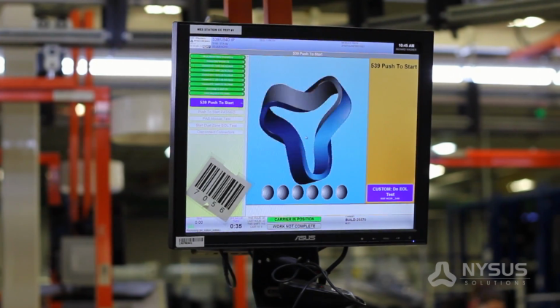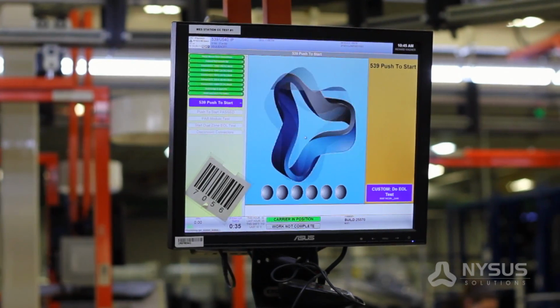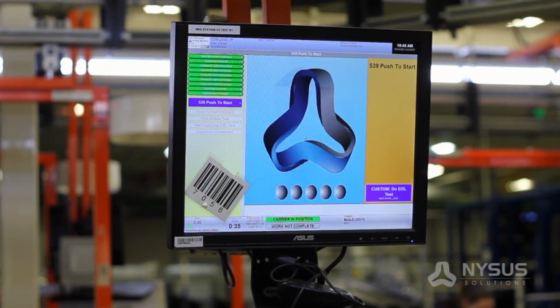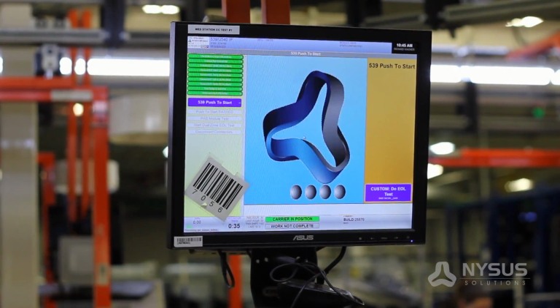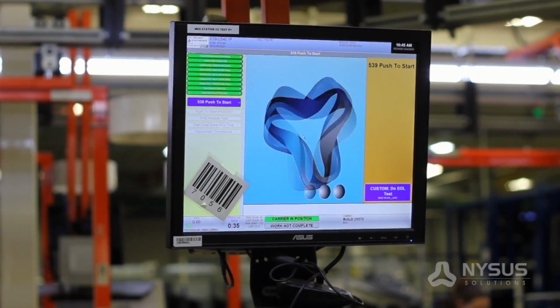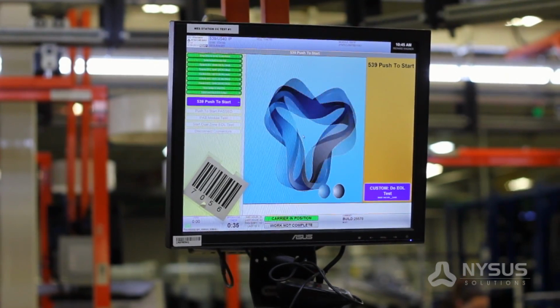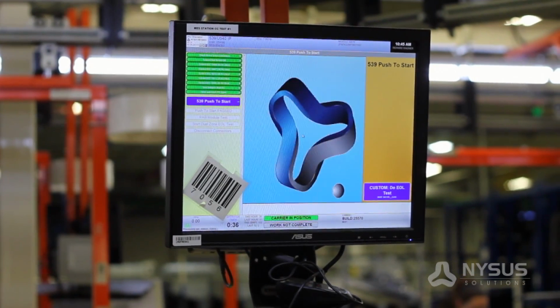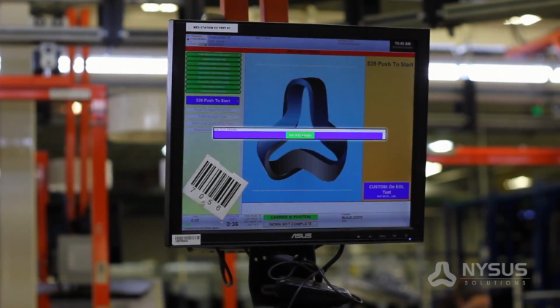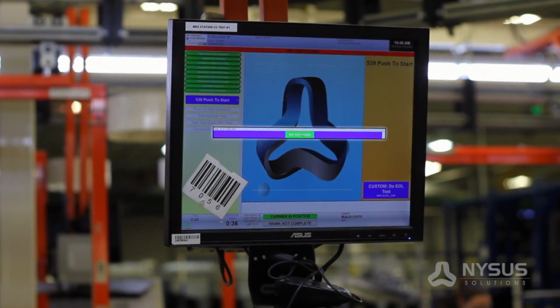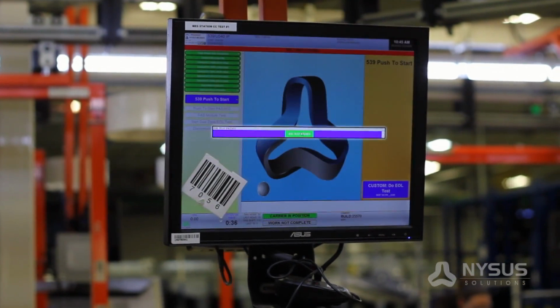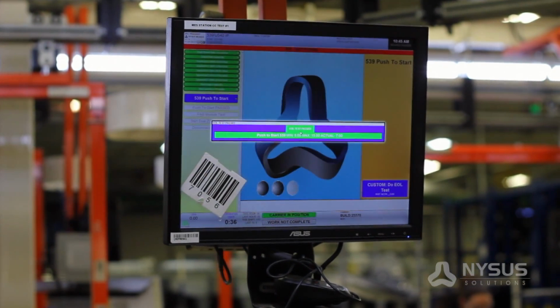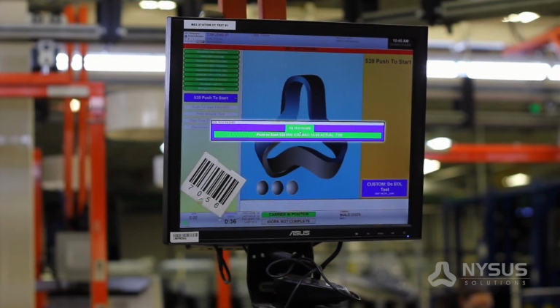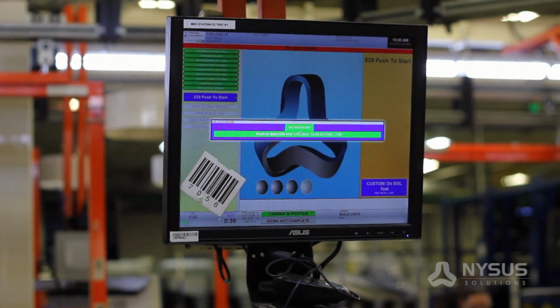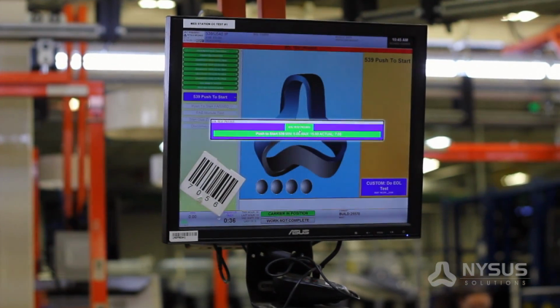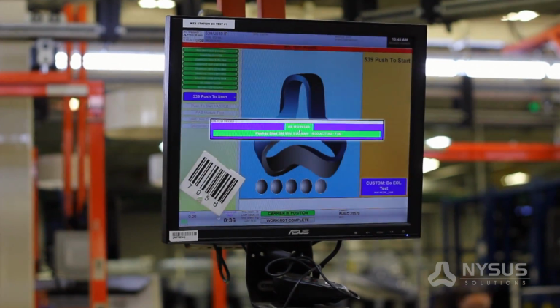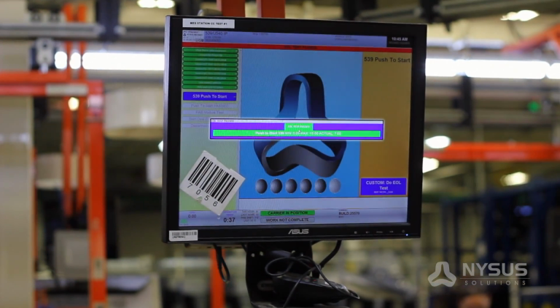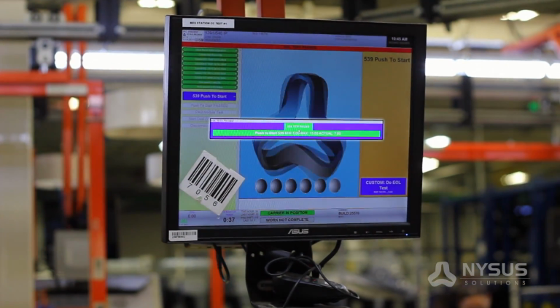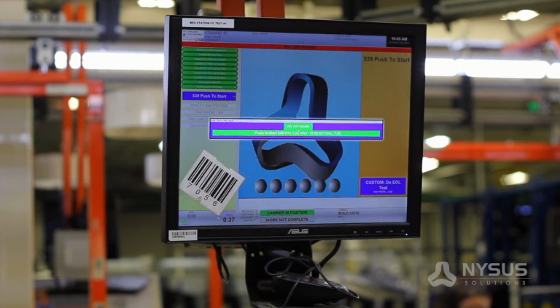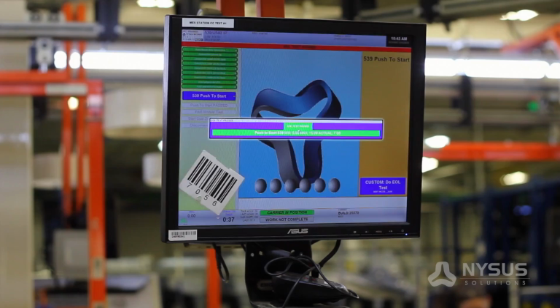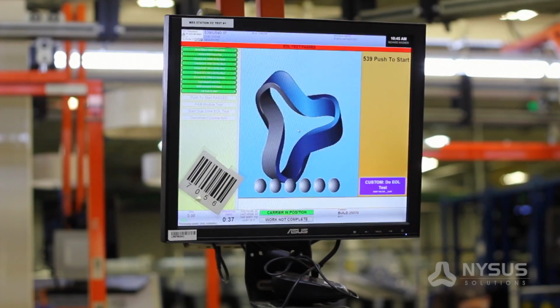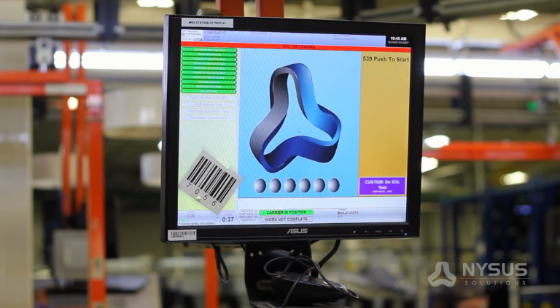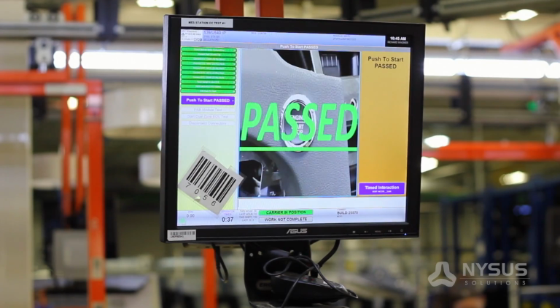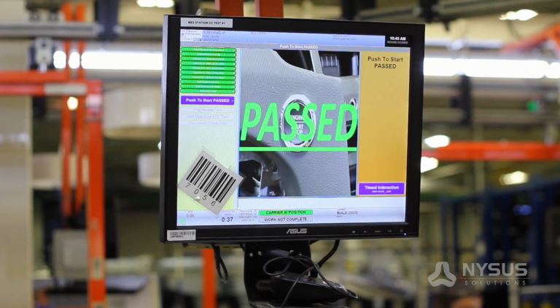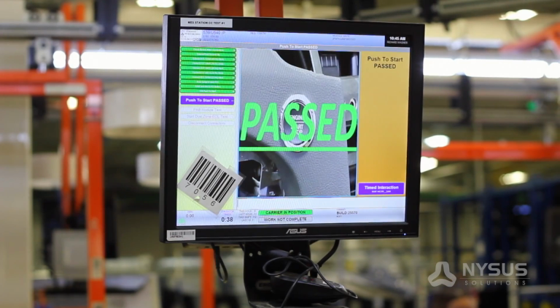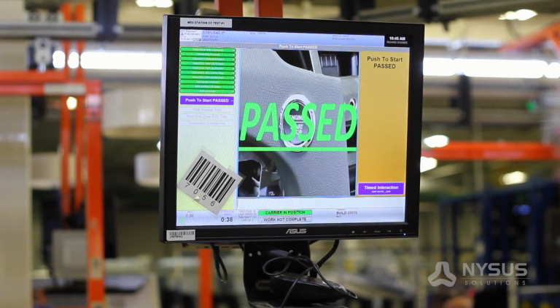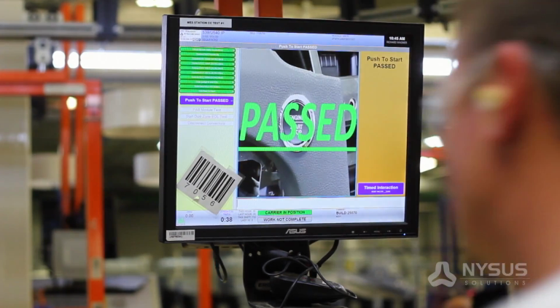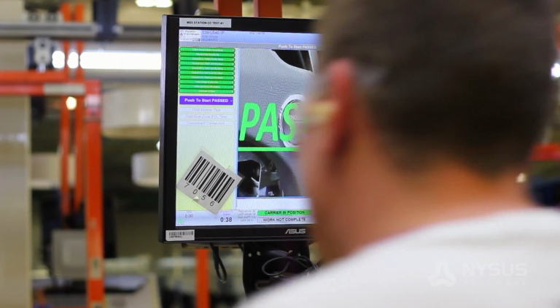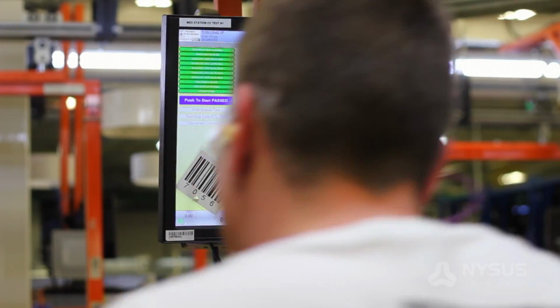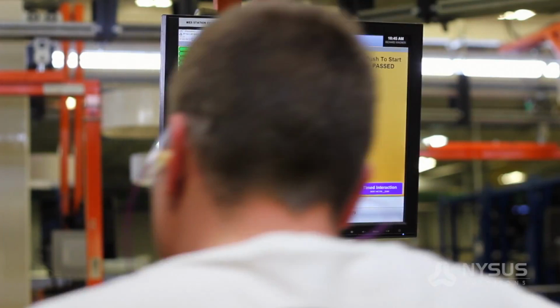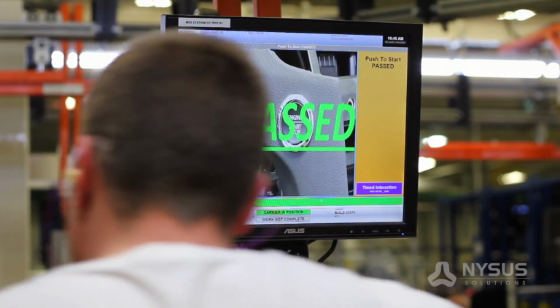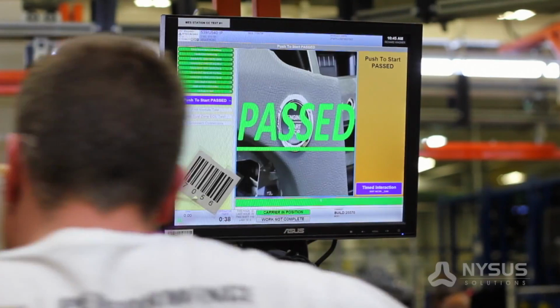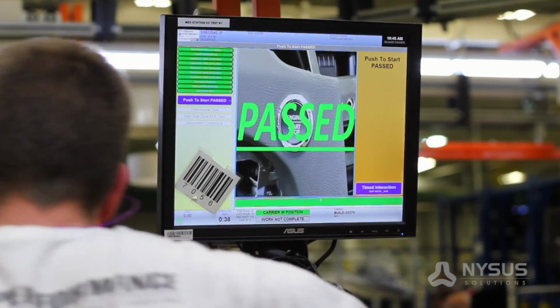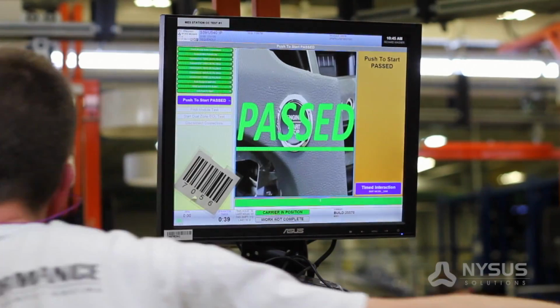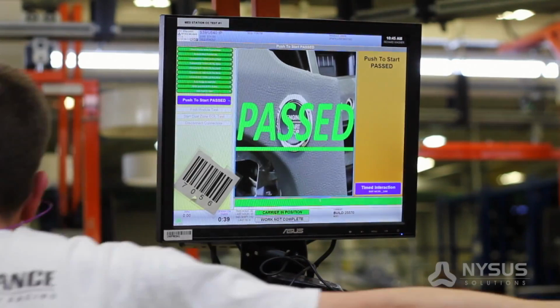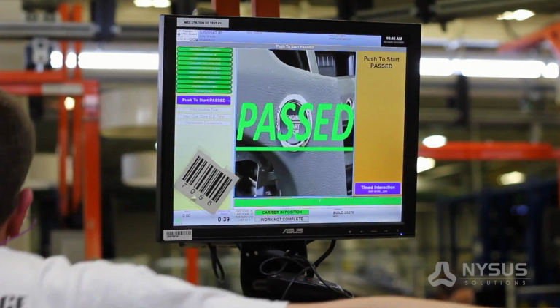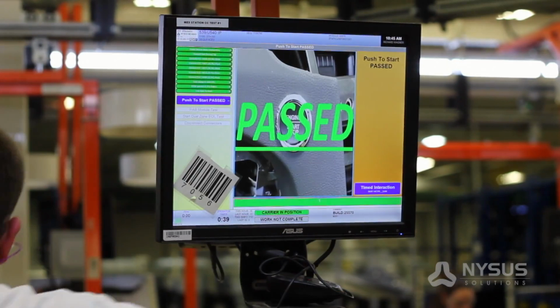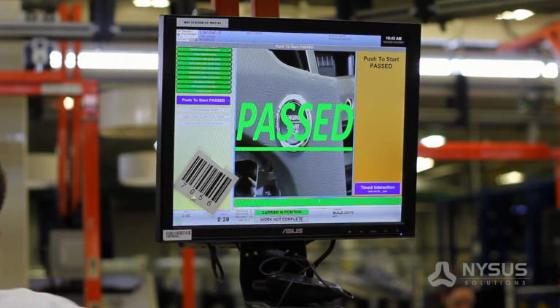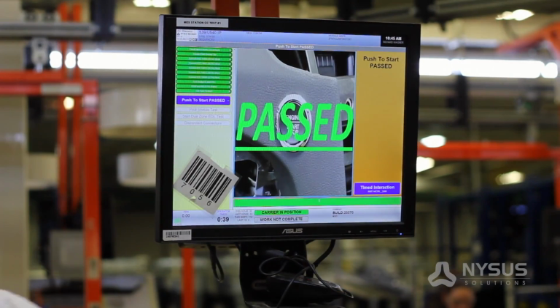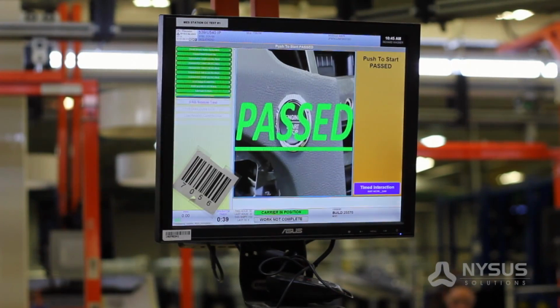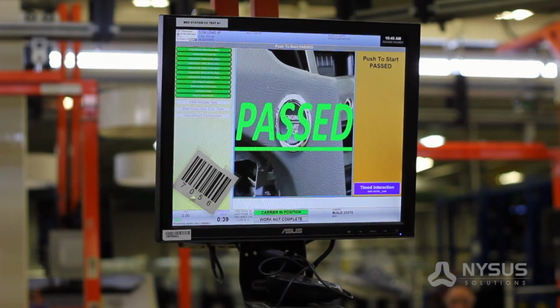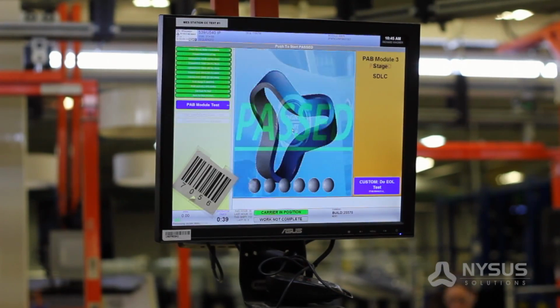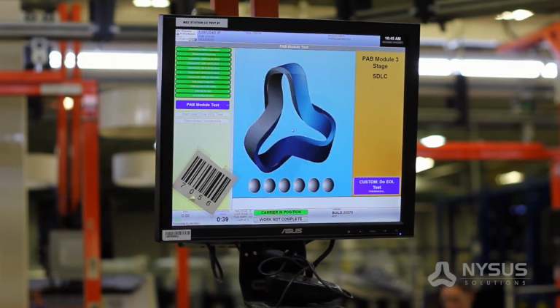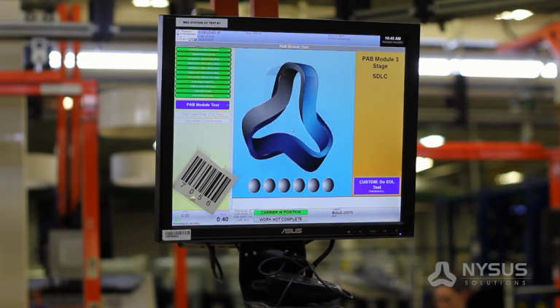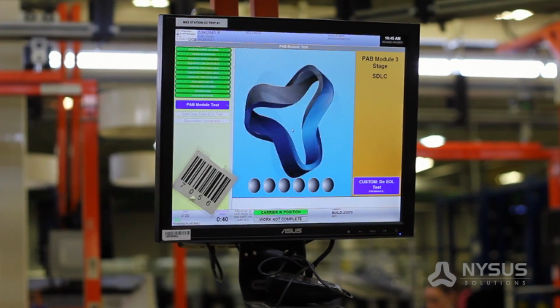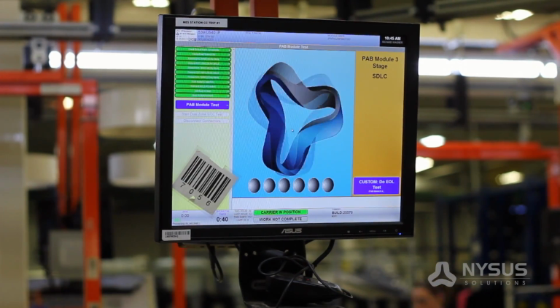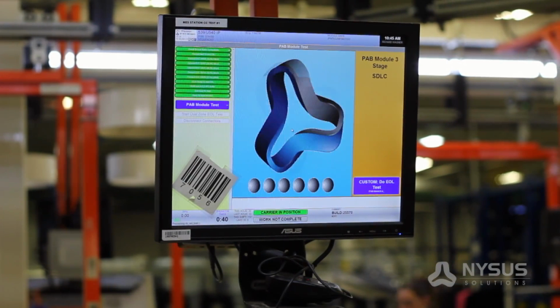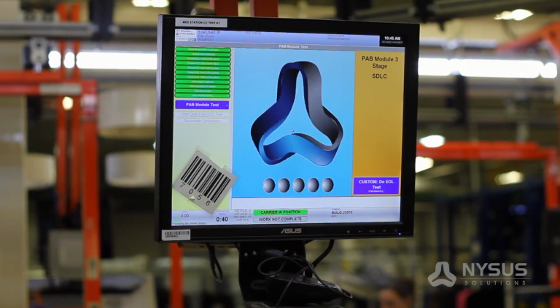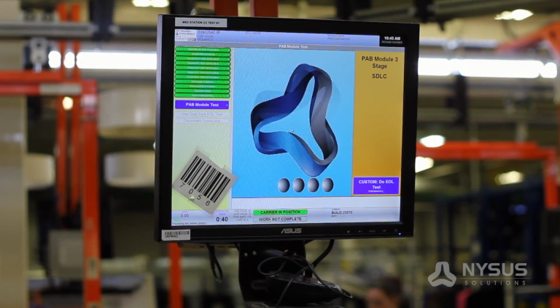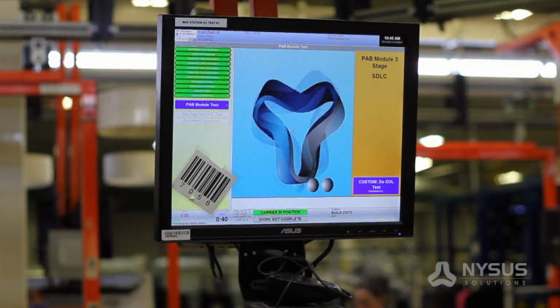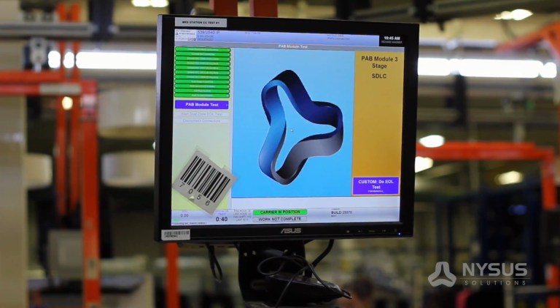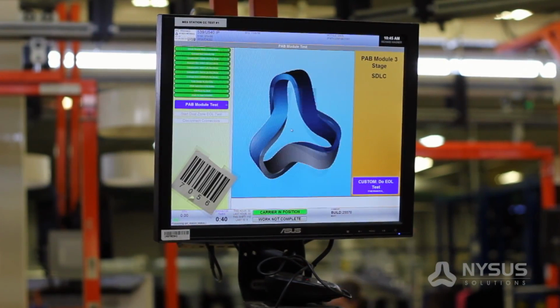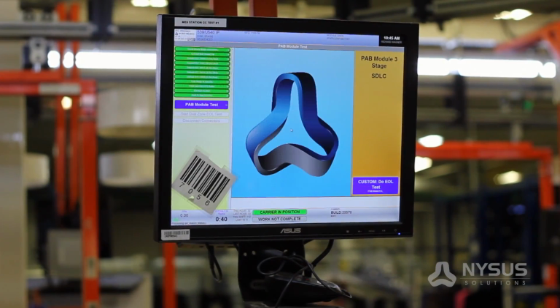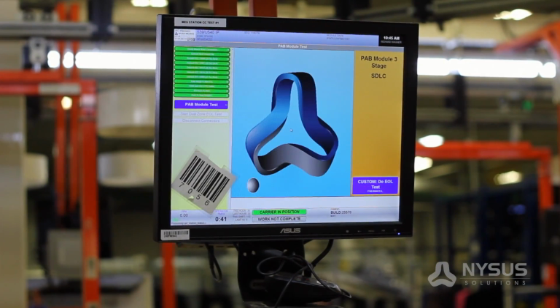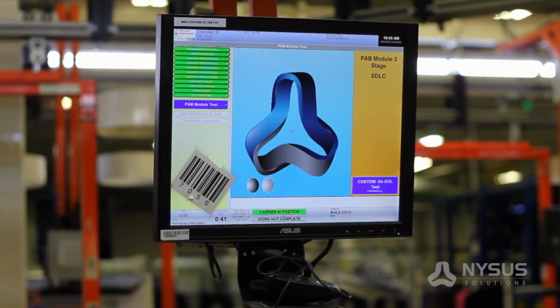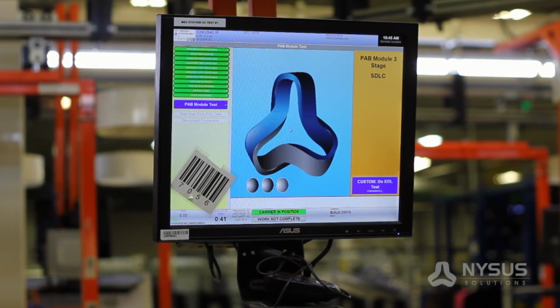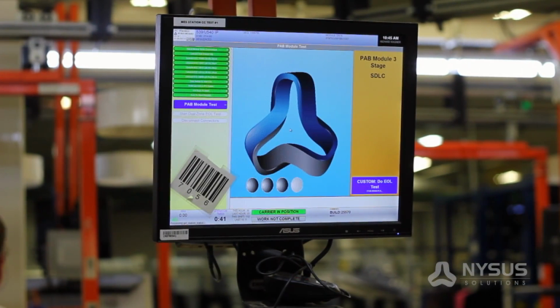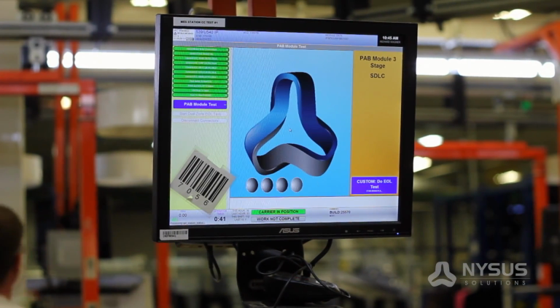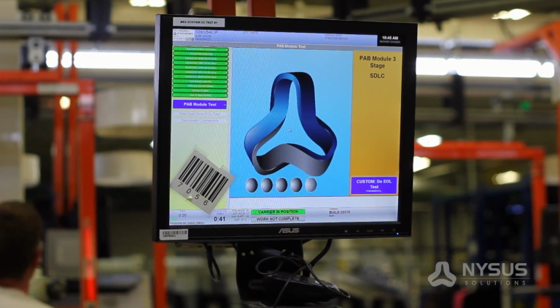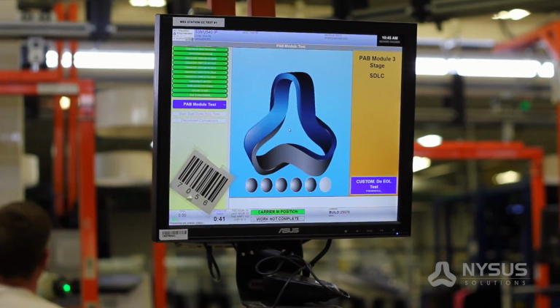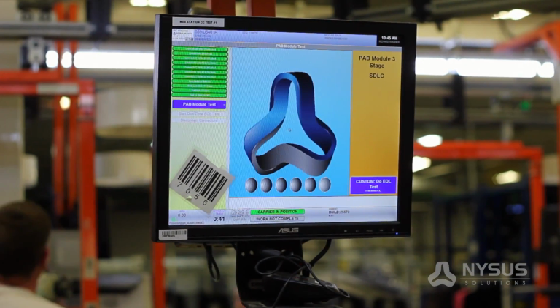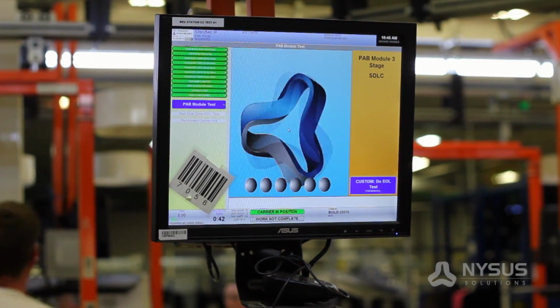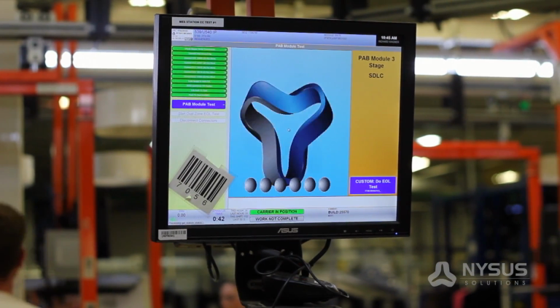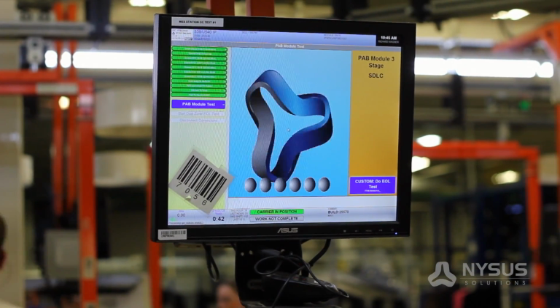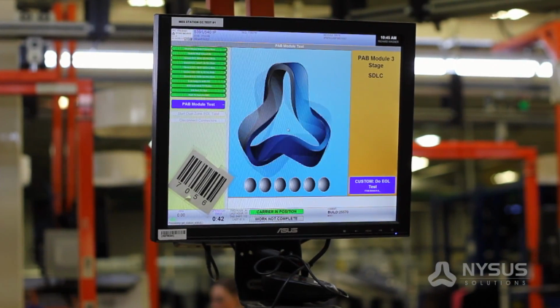All system test results are tracked by product serial number and retained through the NYSIS Solutions testing software.